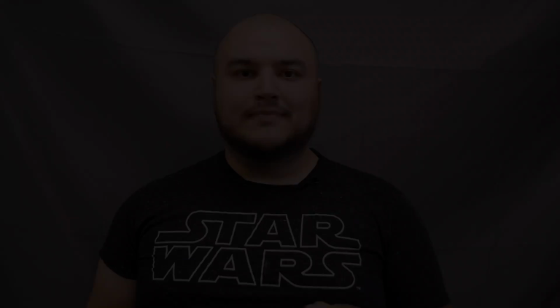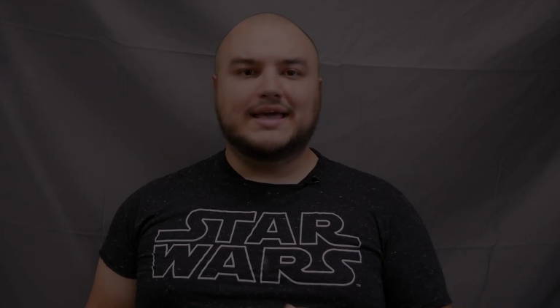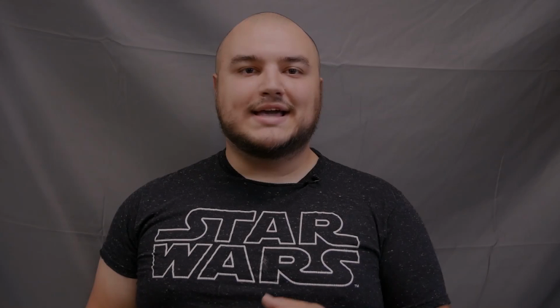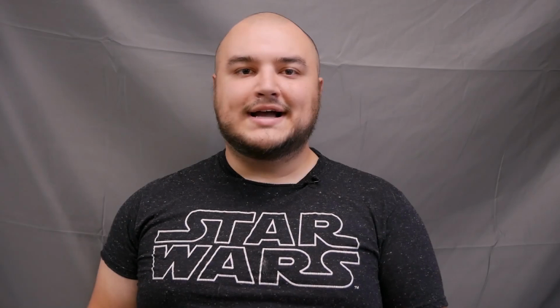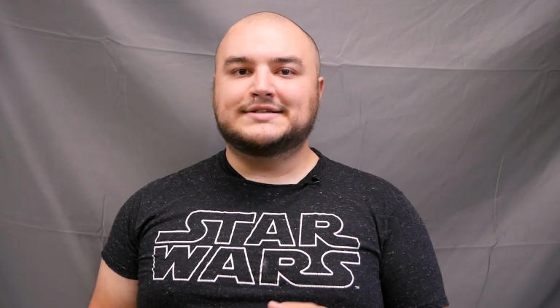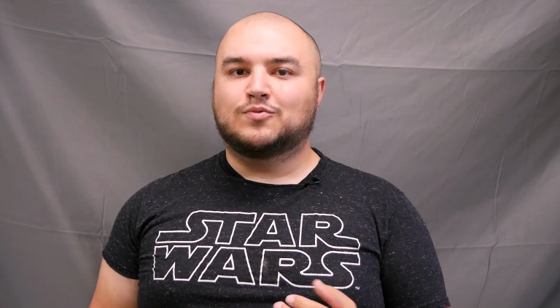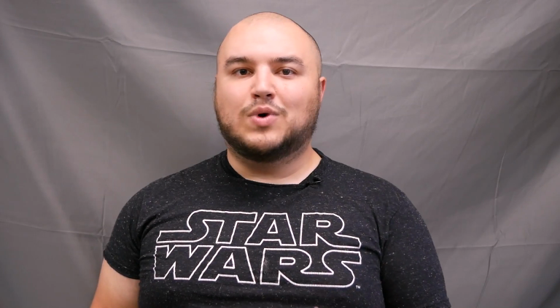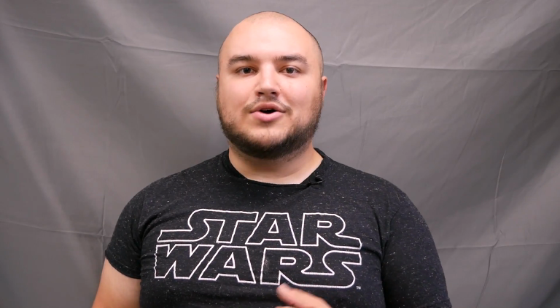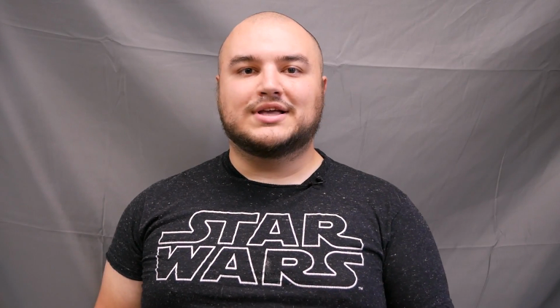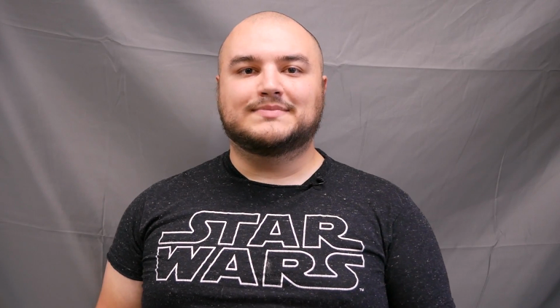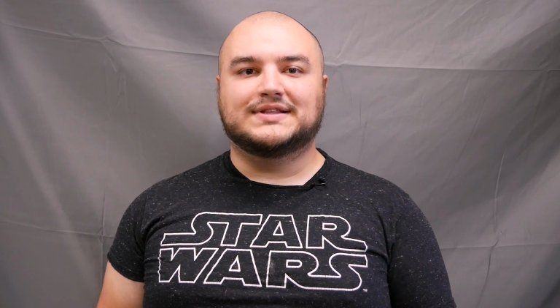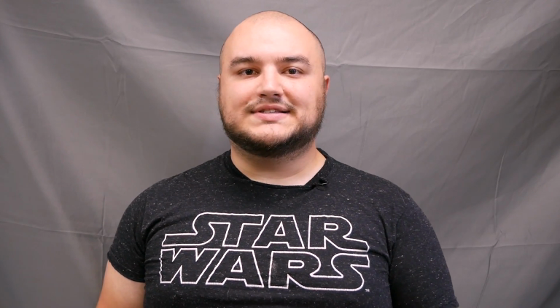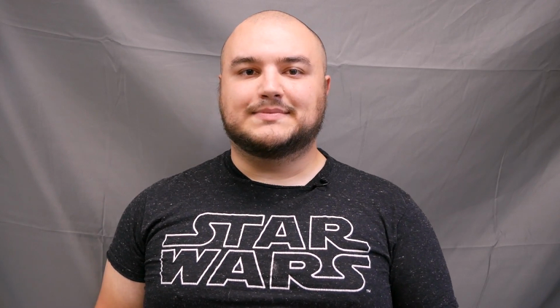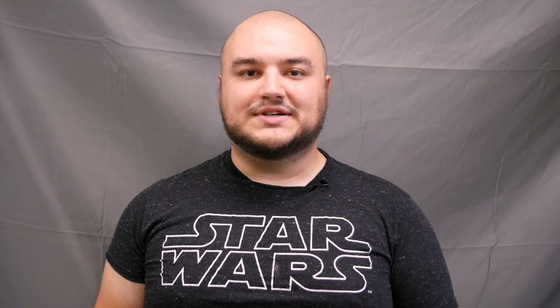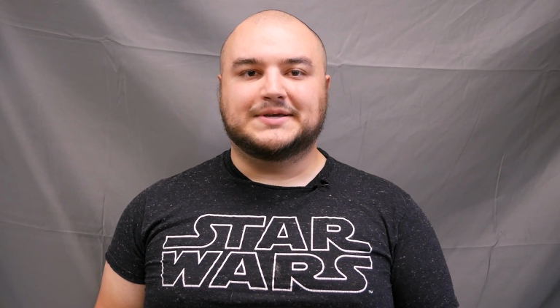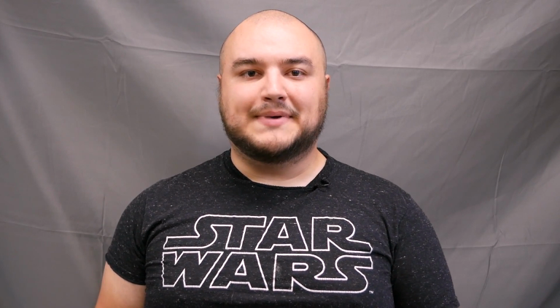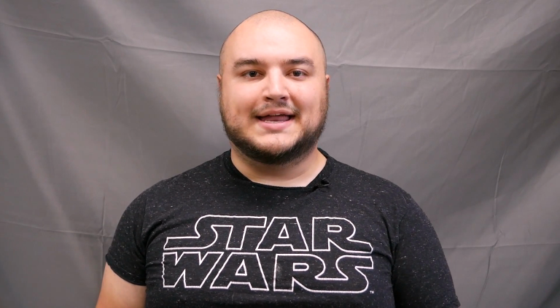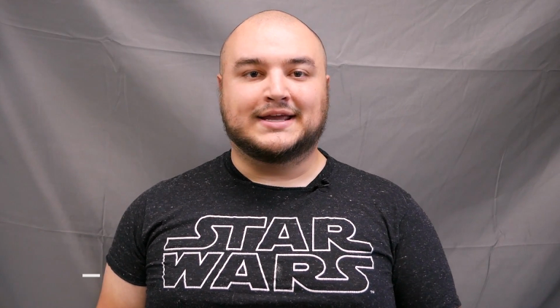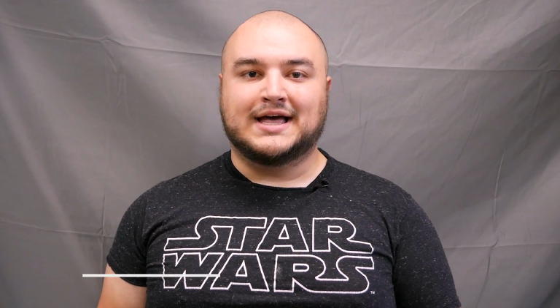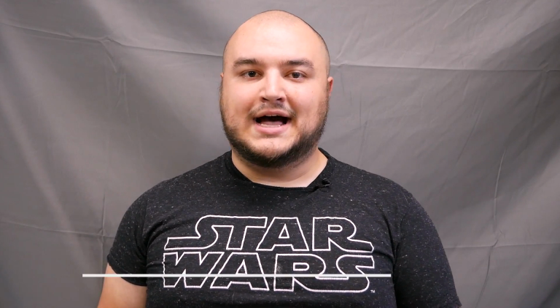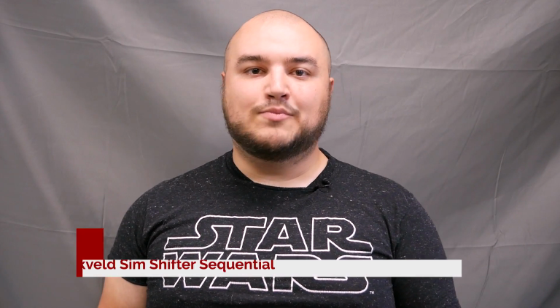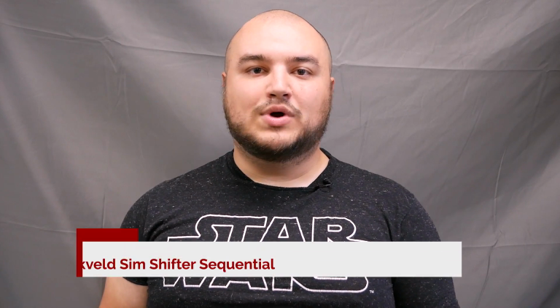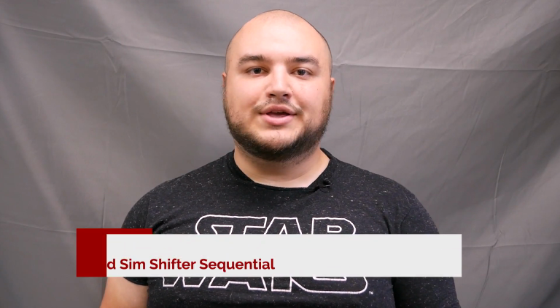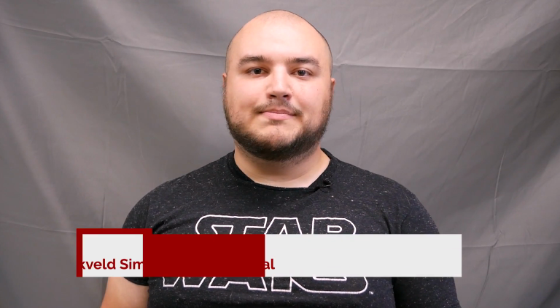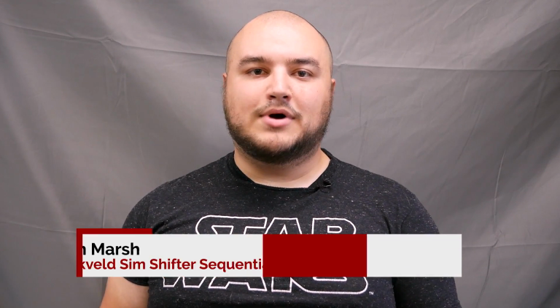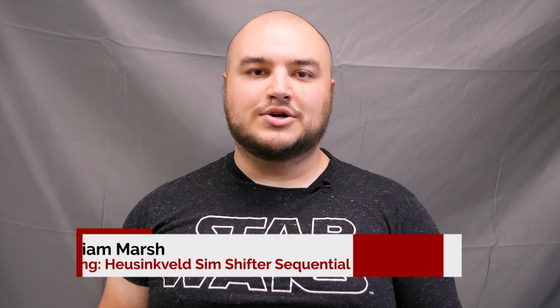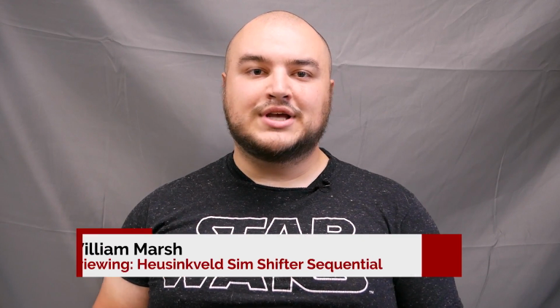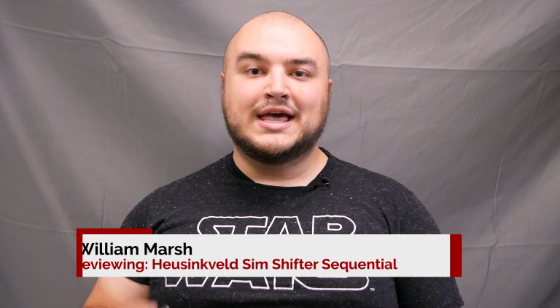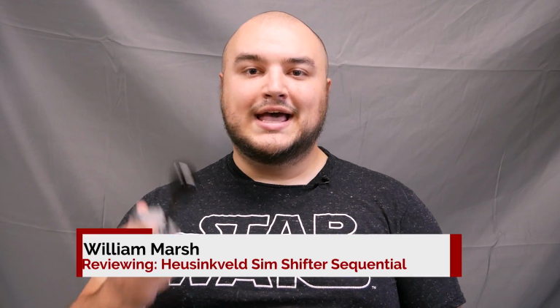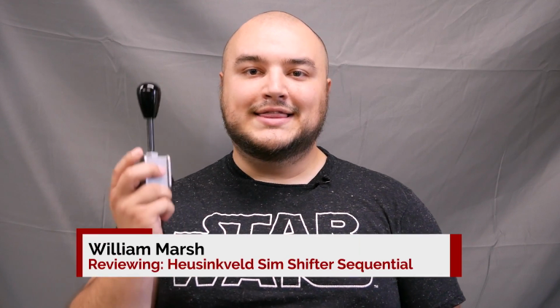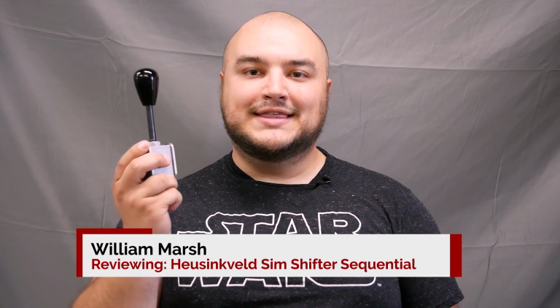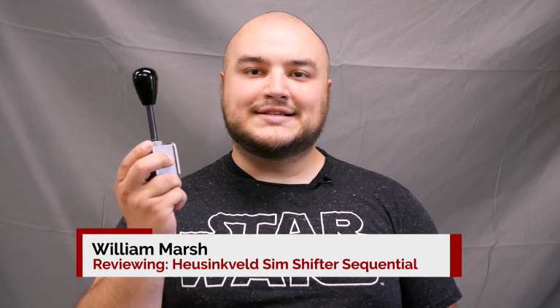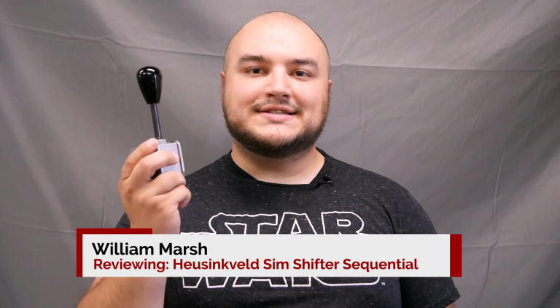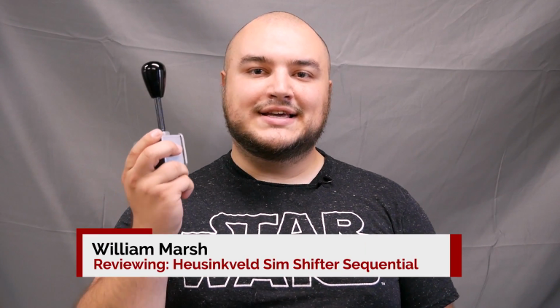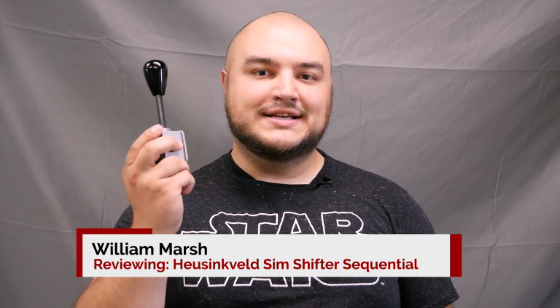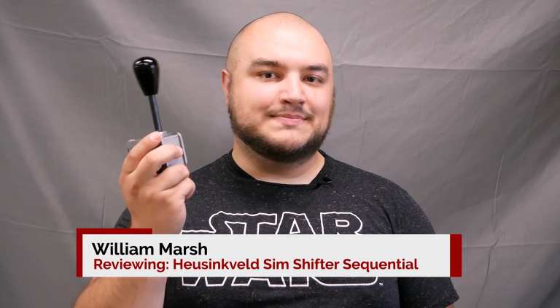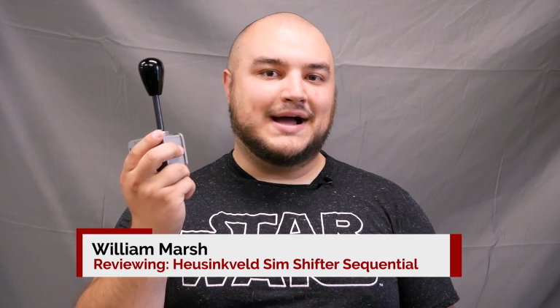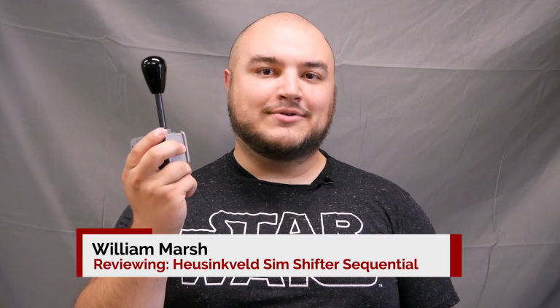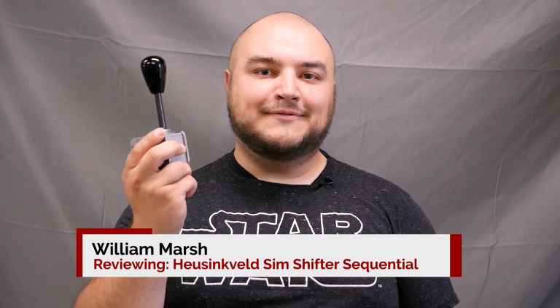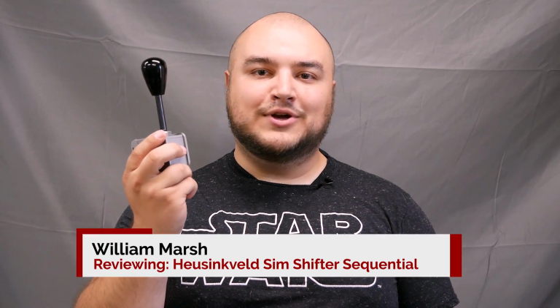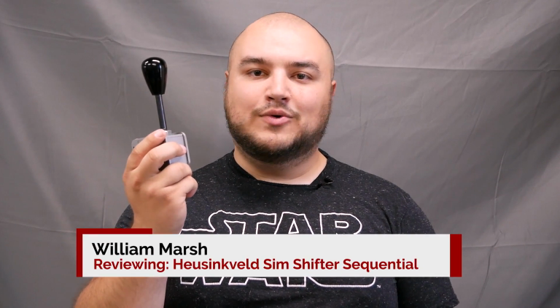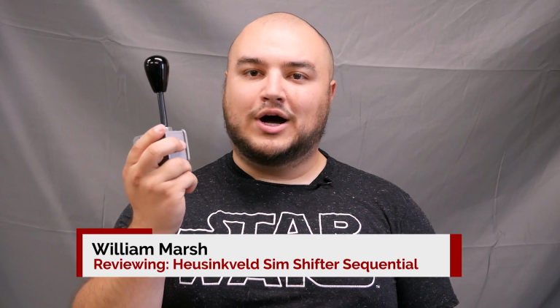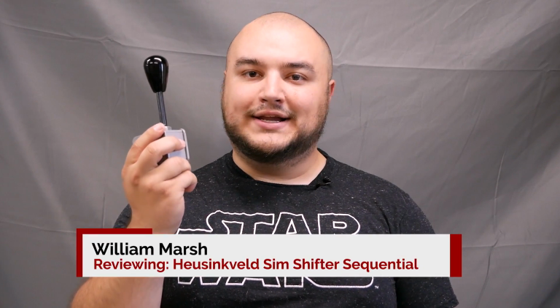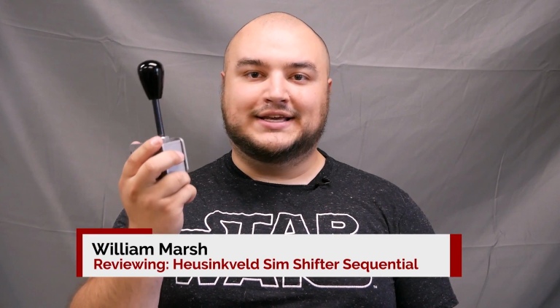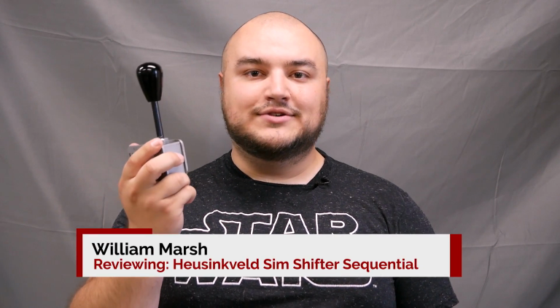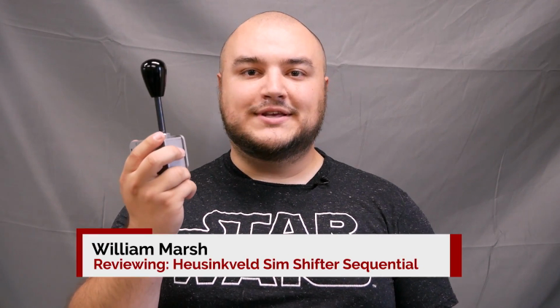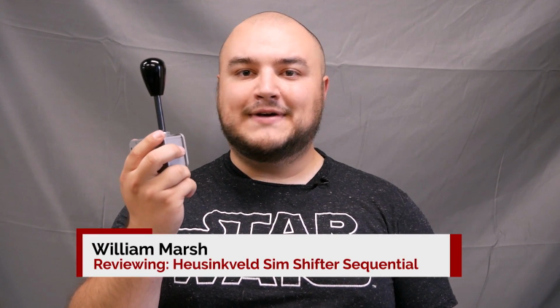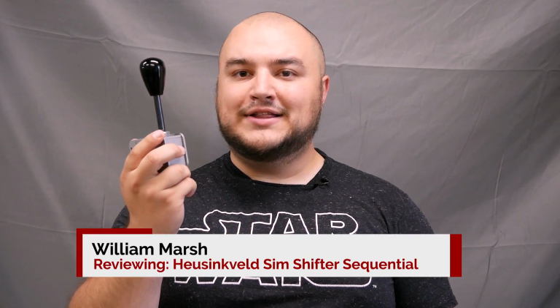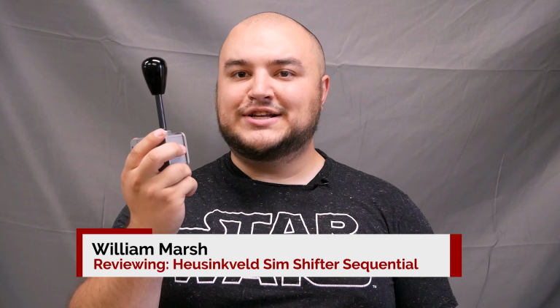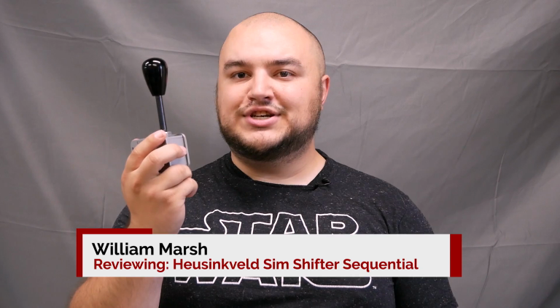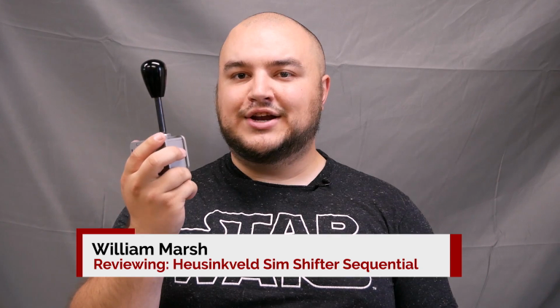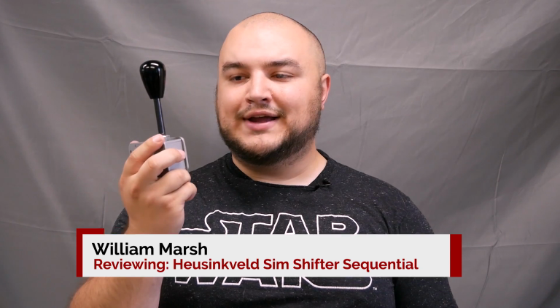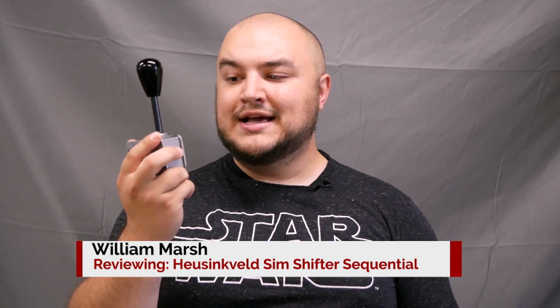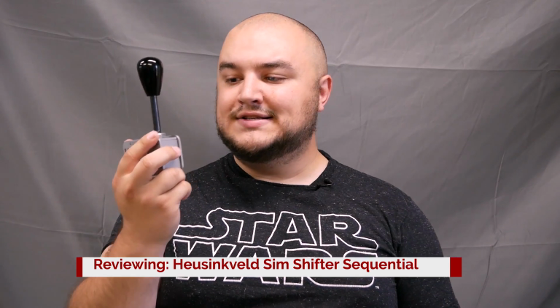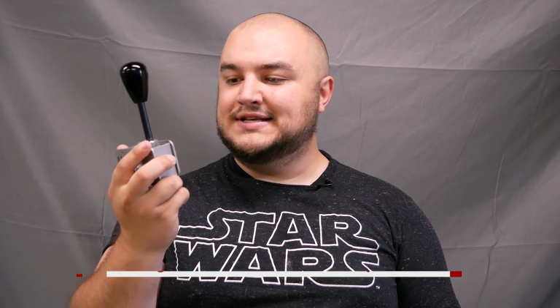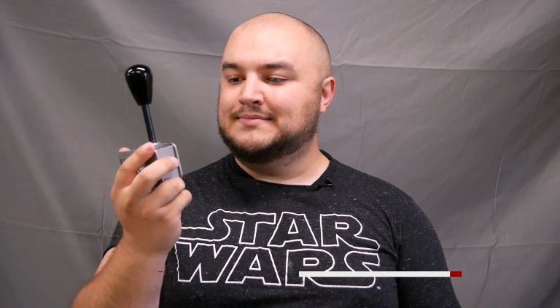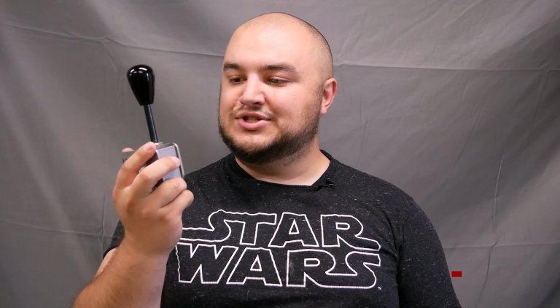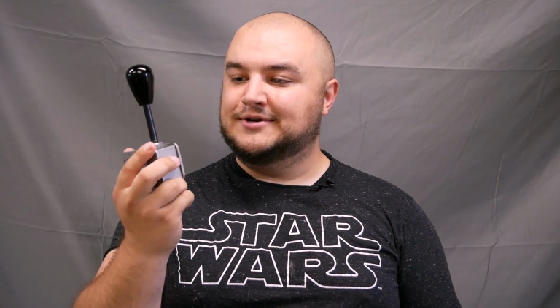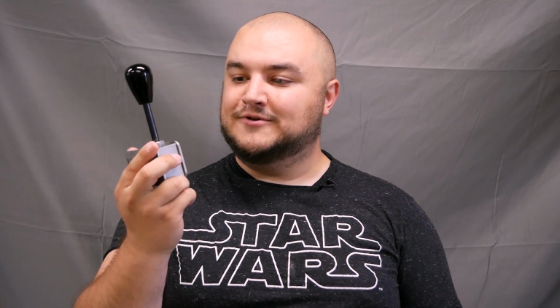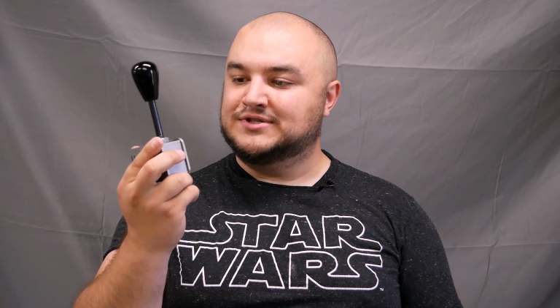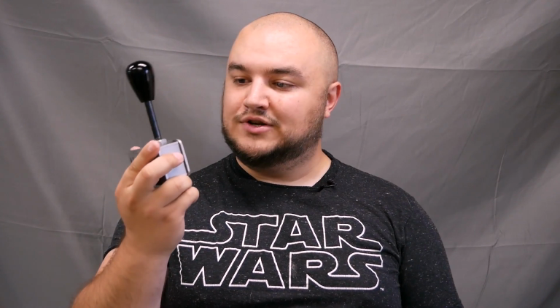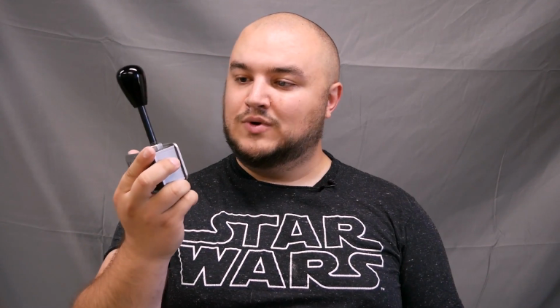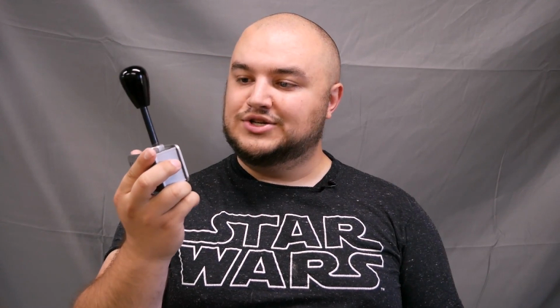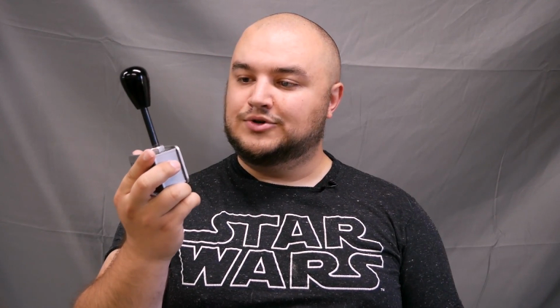Hey guys, welcome to the Sim Racing Paddock. I'm William Marsh and this is my review on the Husingveld Engineering Sim Shifter Sequential.